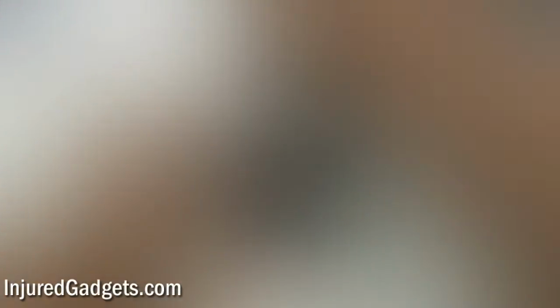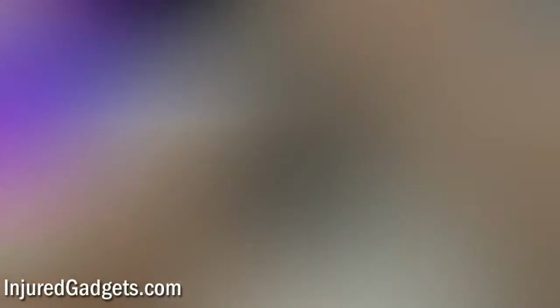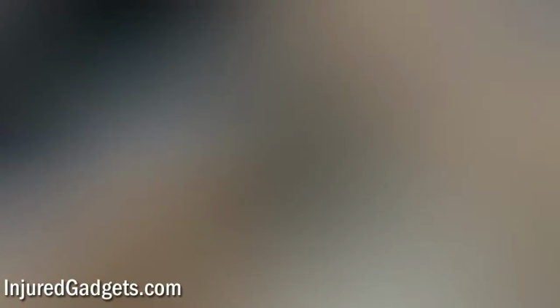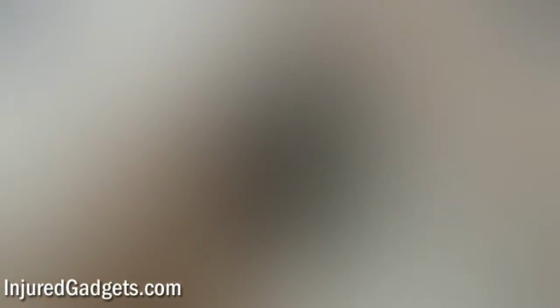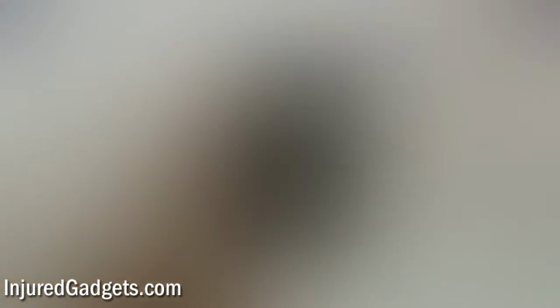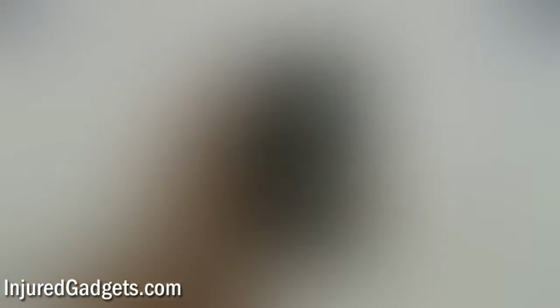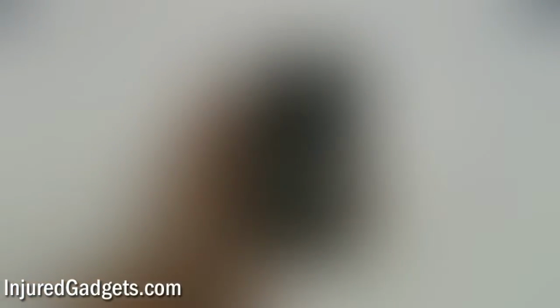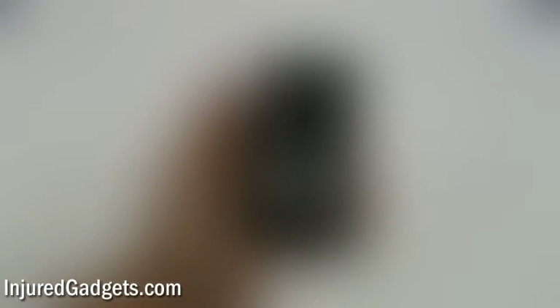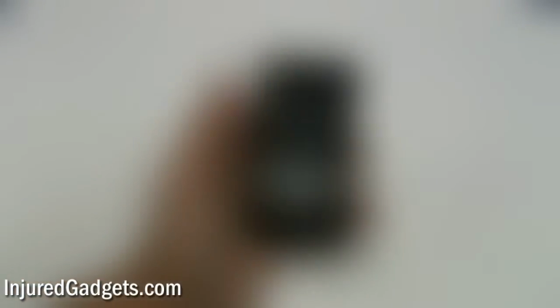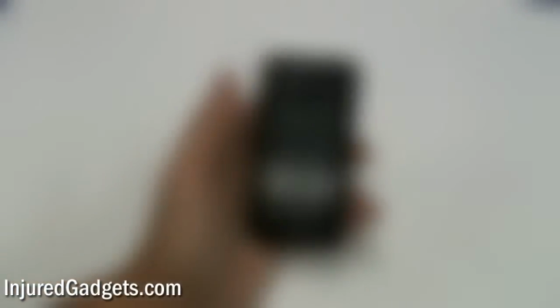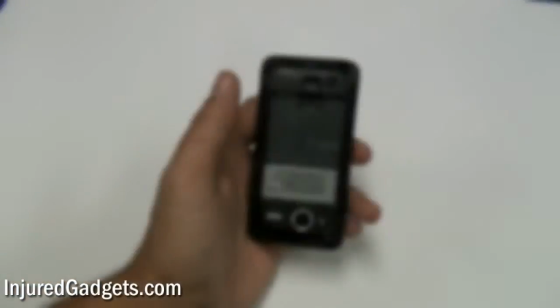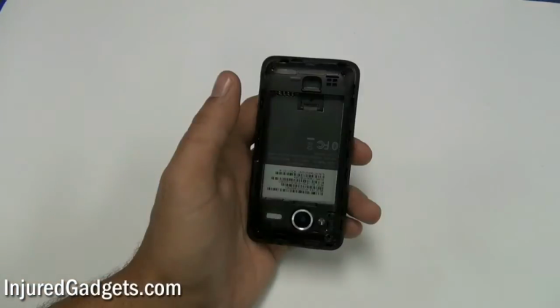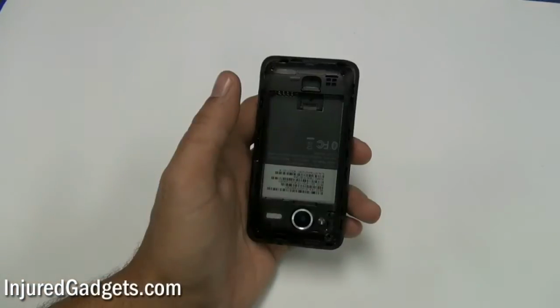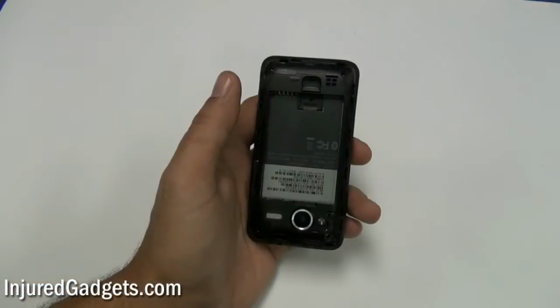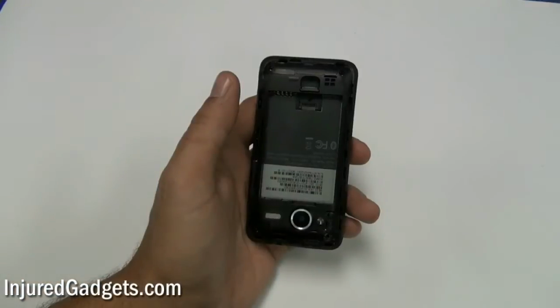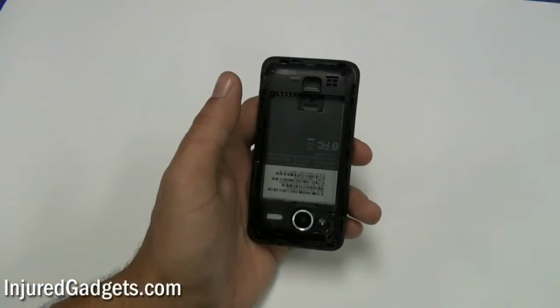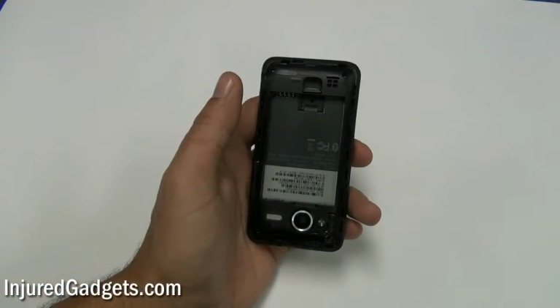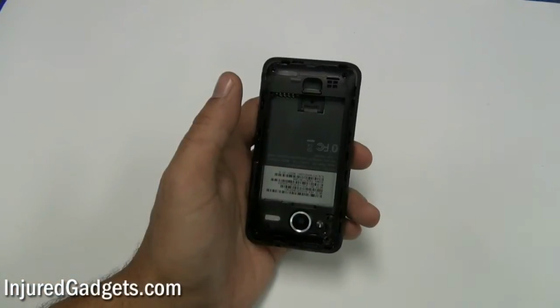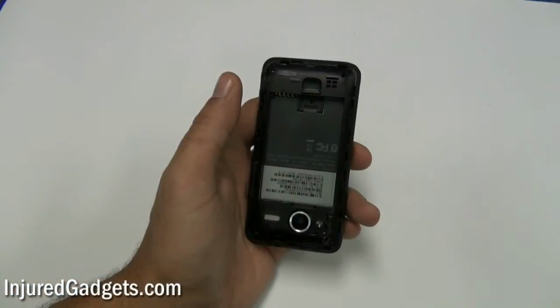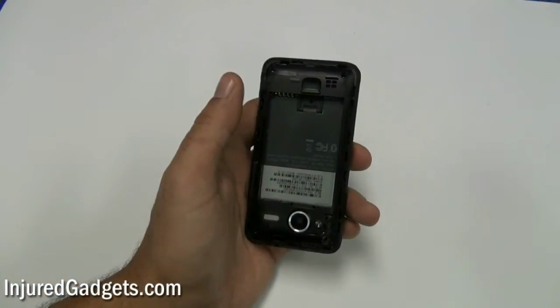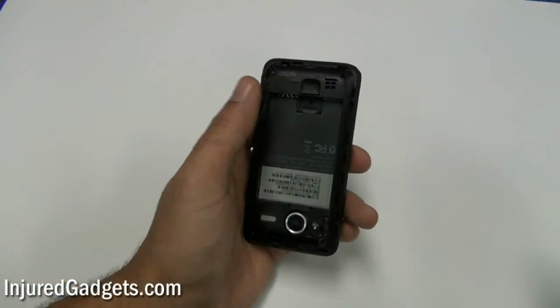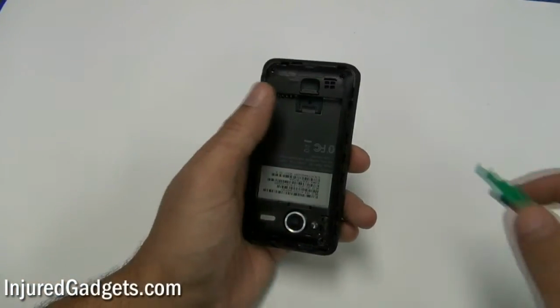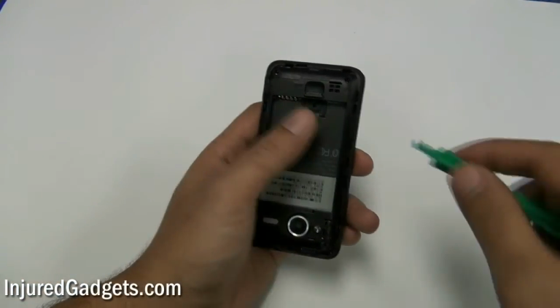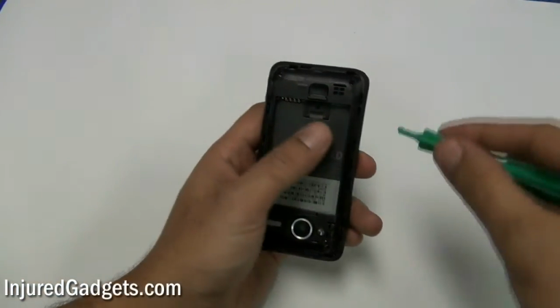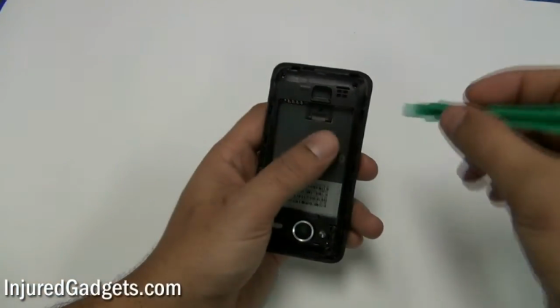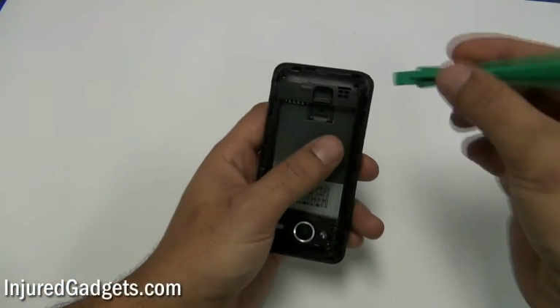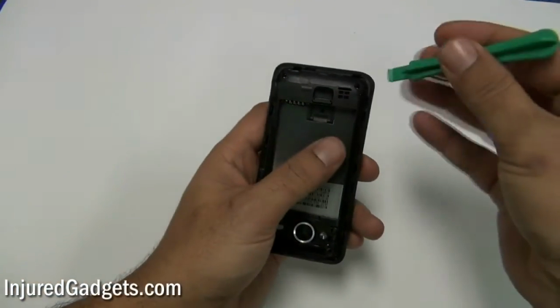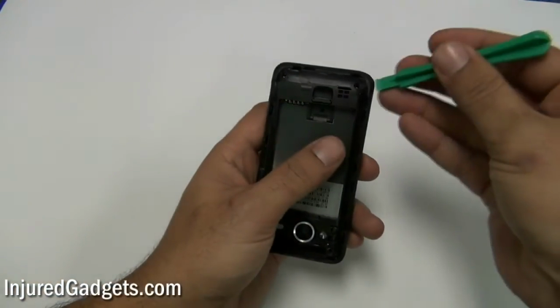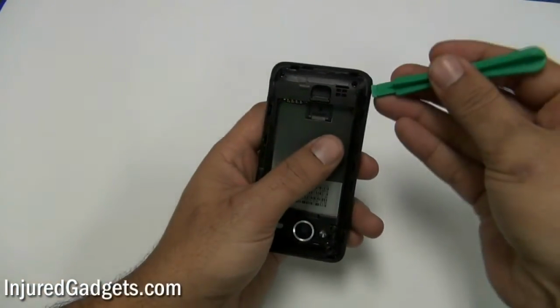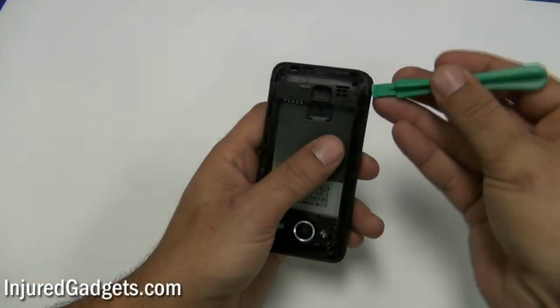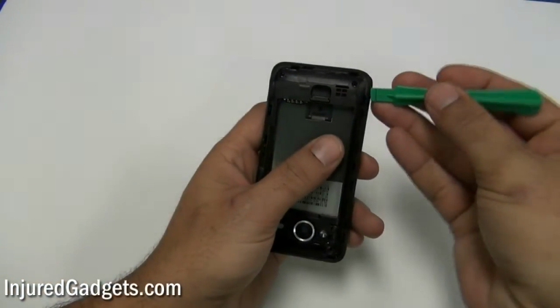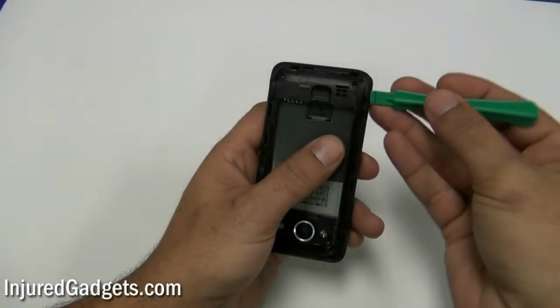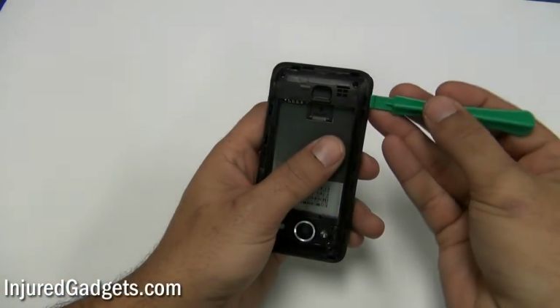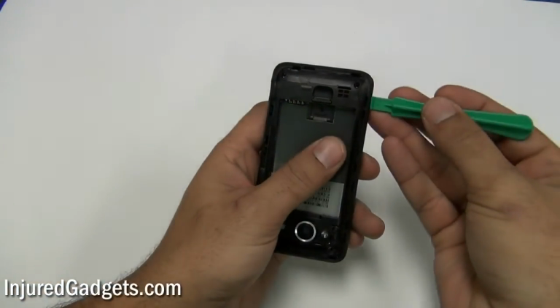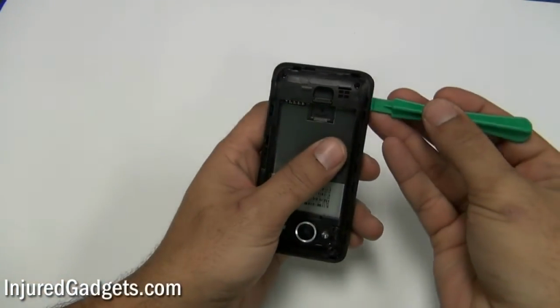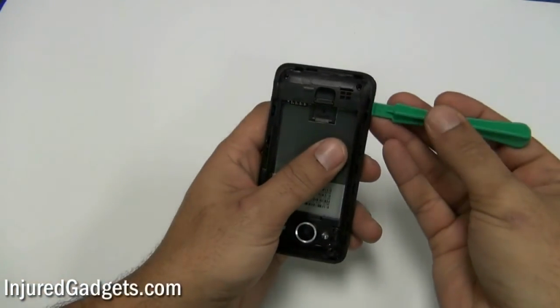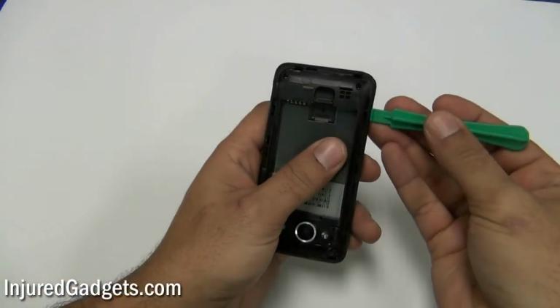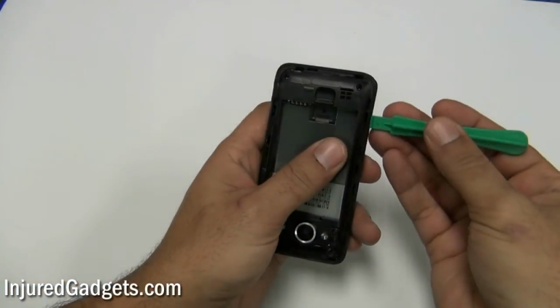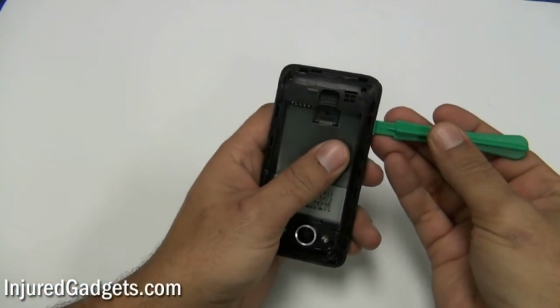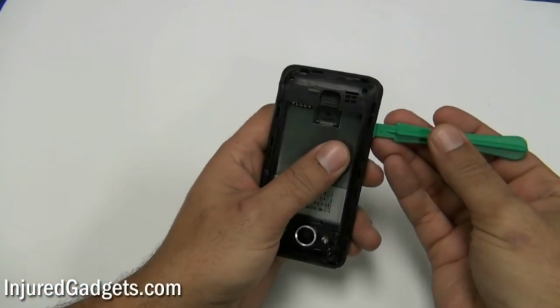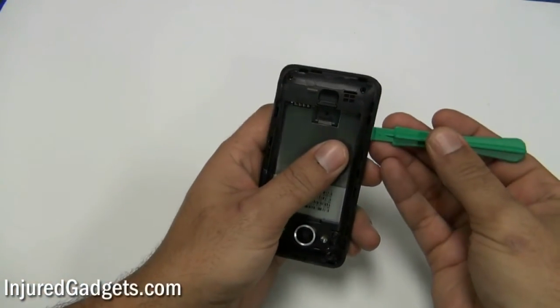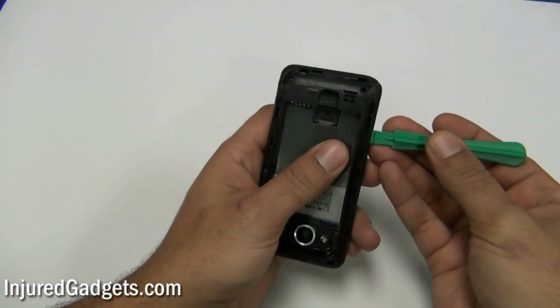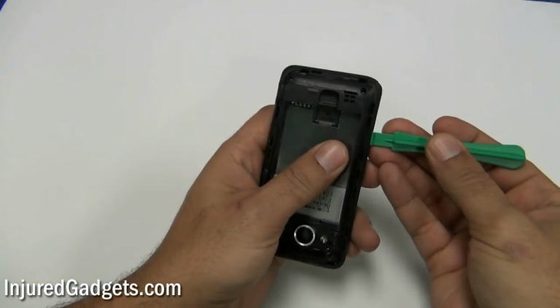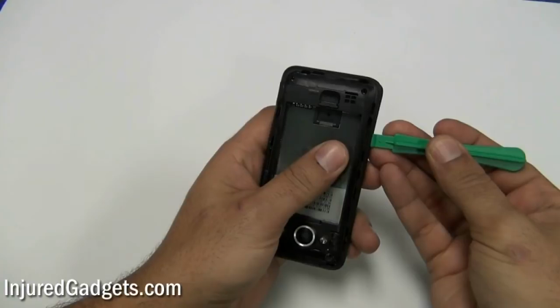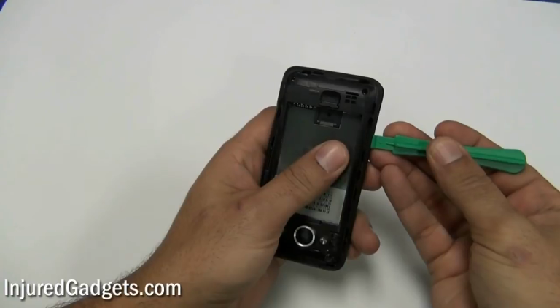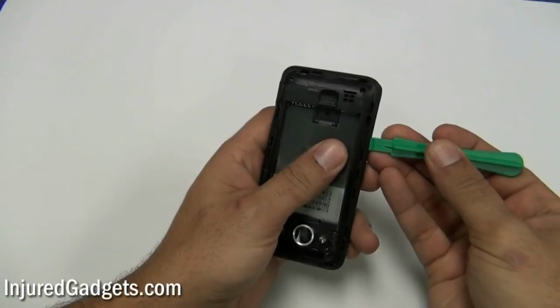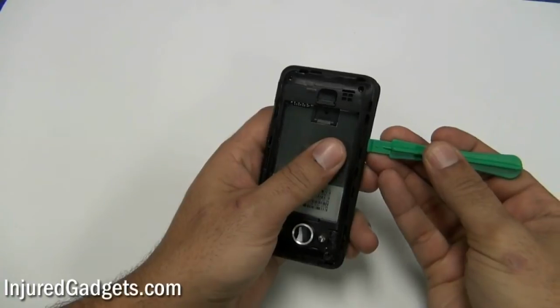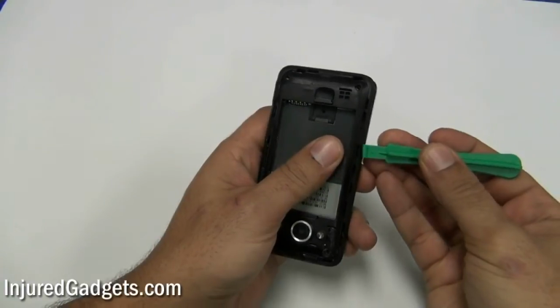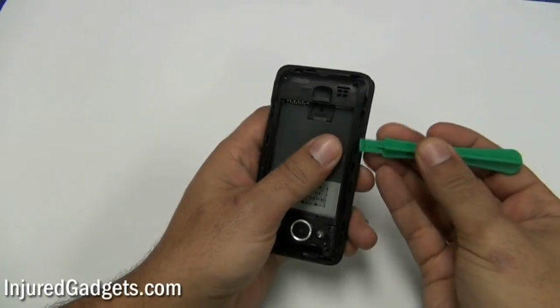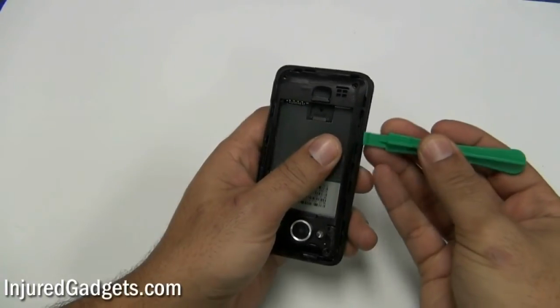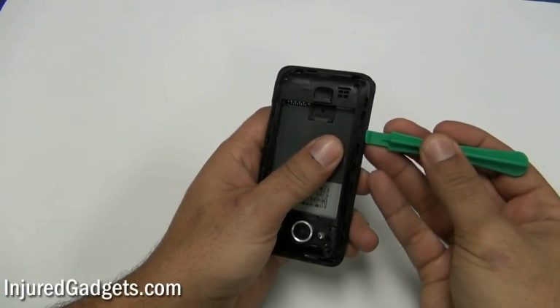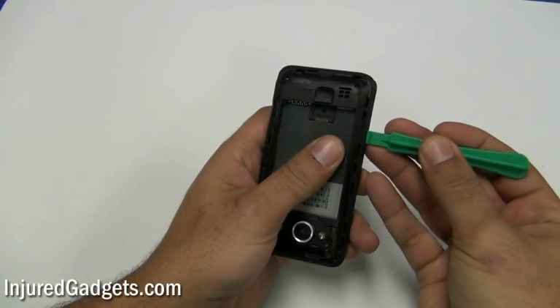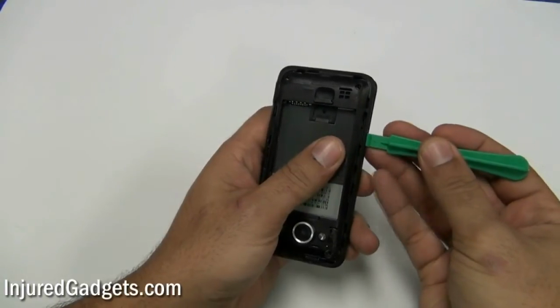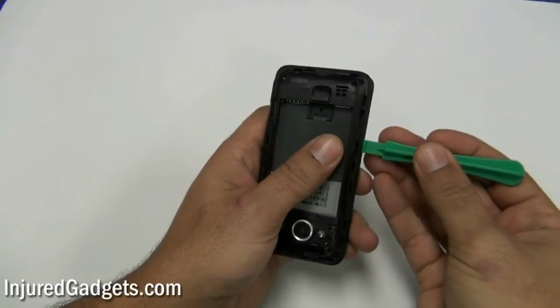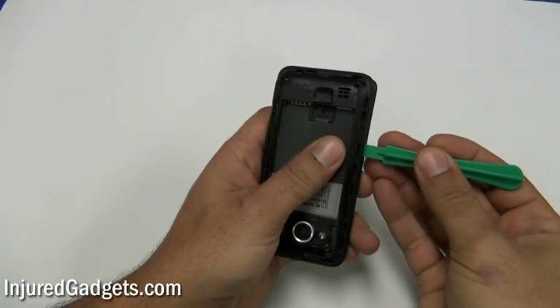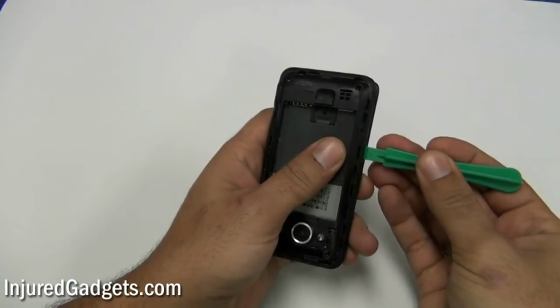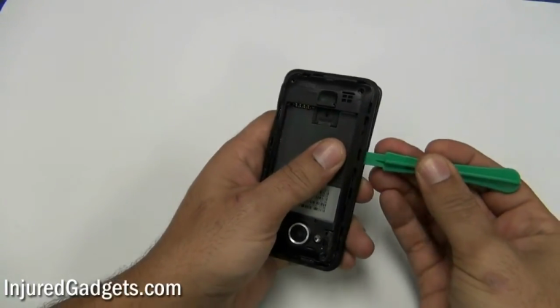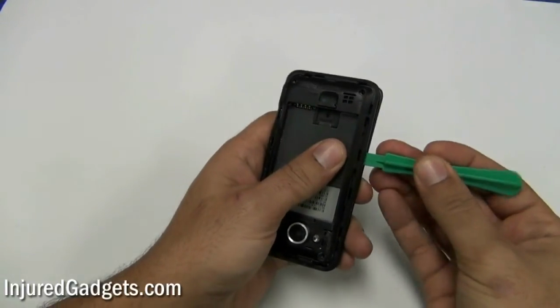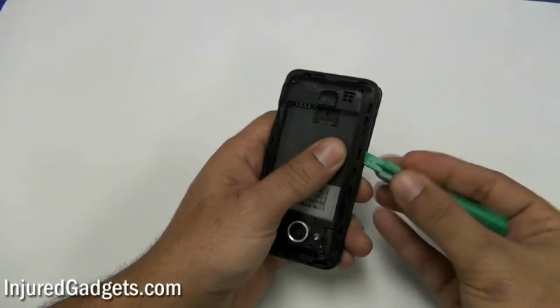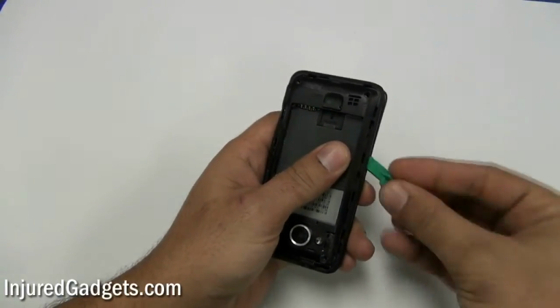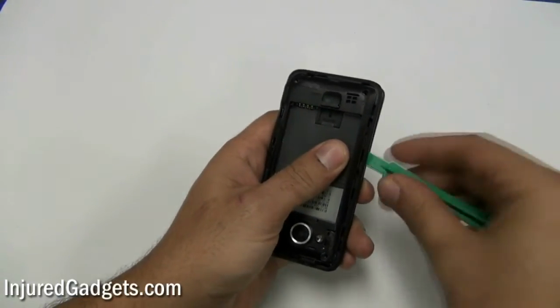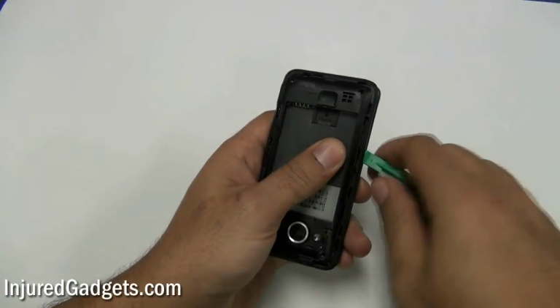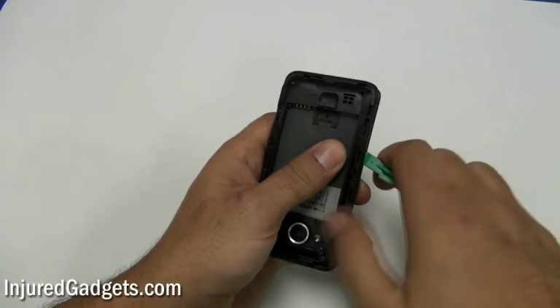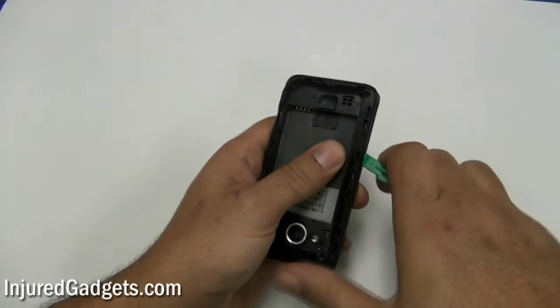Using a safe open pry tool, you will now run it along the sides of the back bezel, releasing the clips holding that in place.